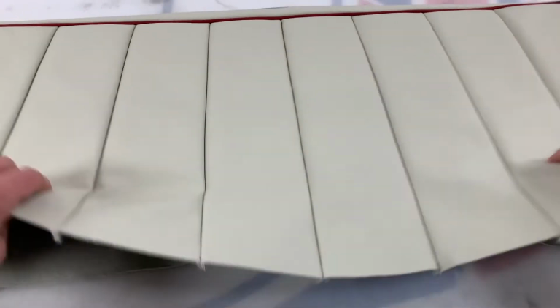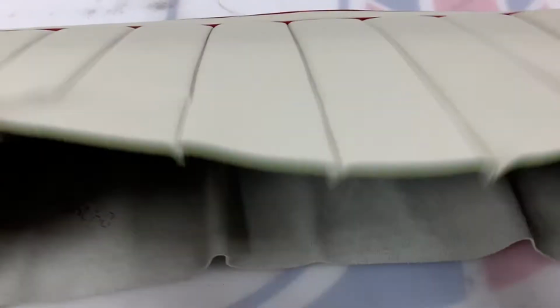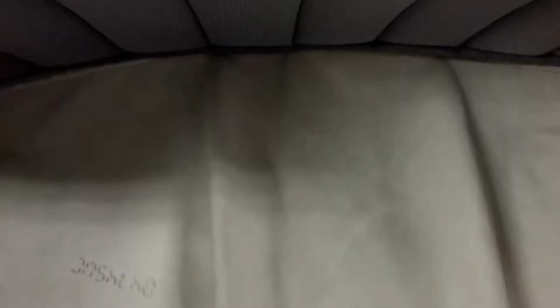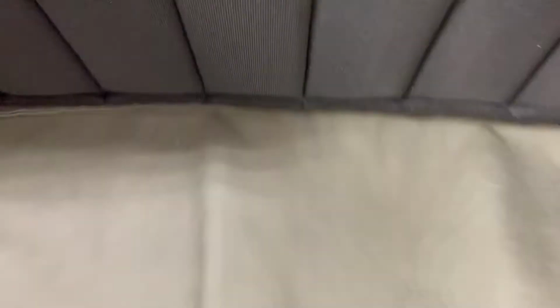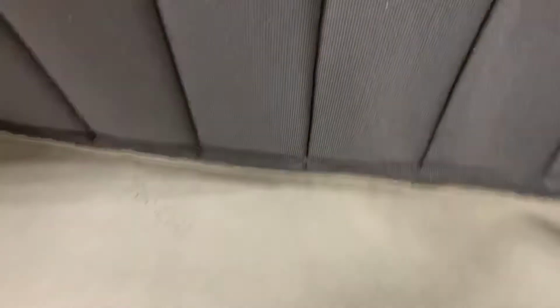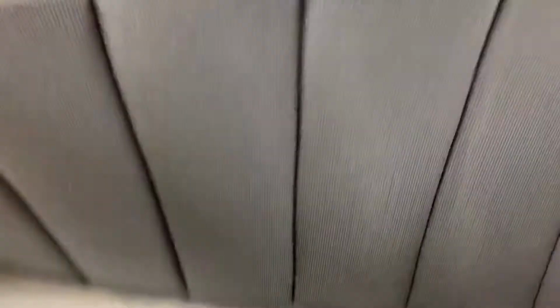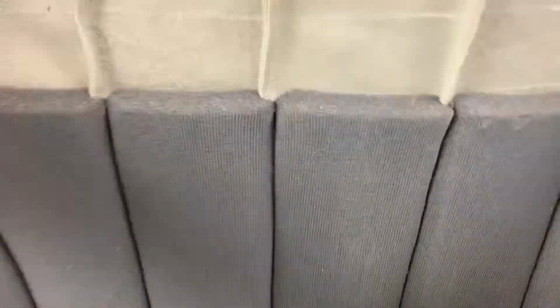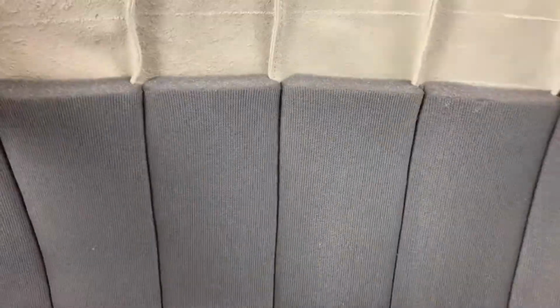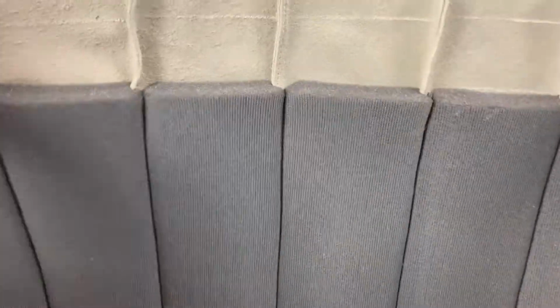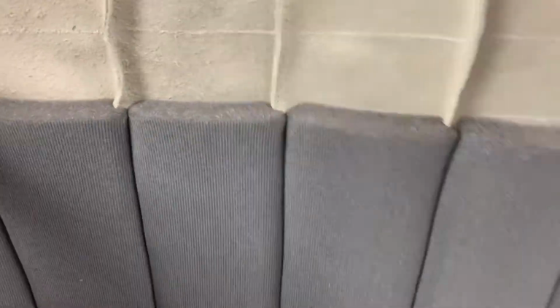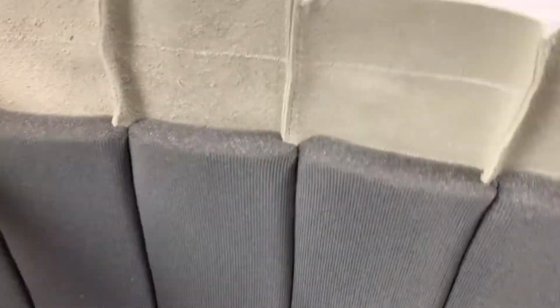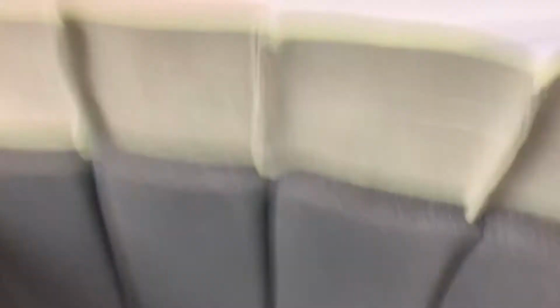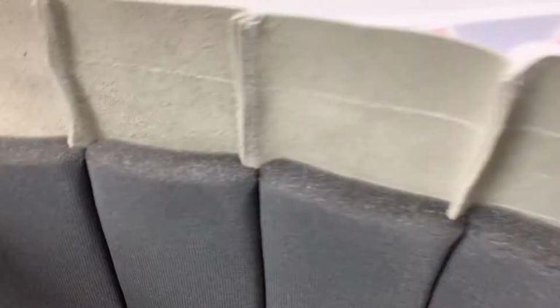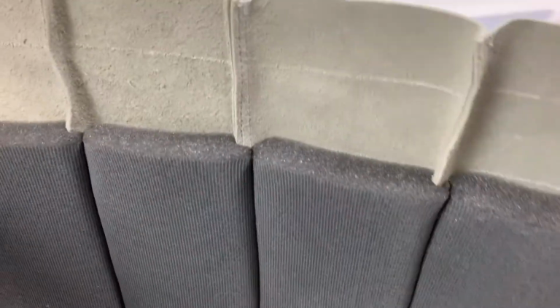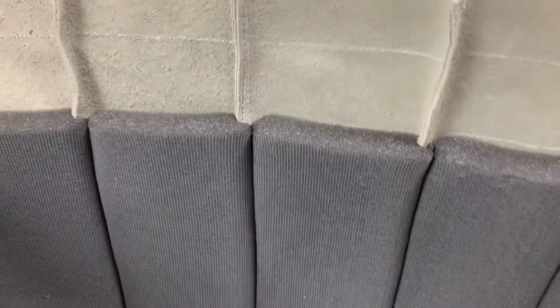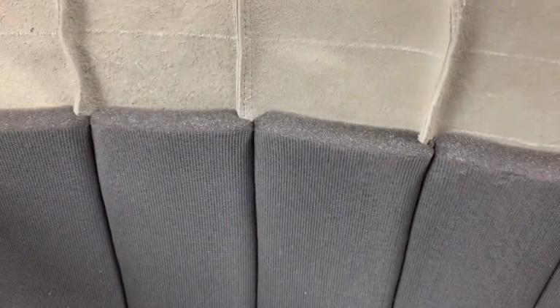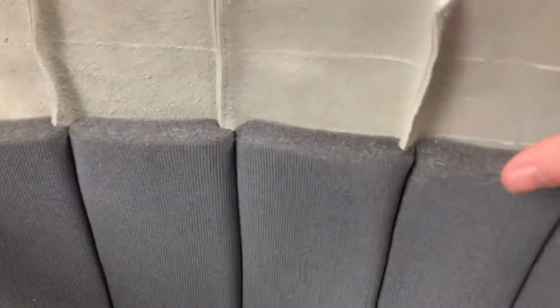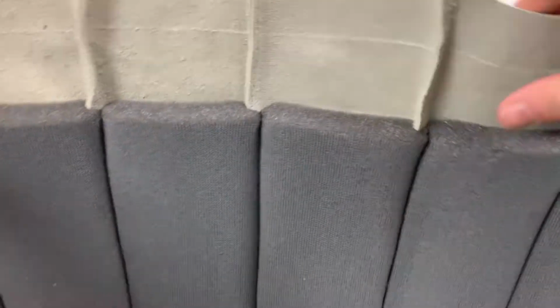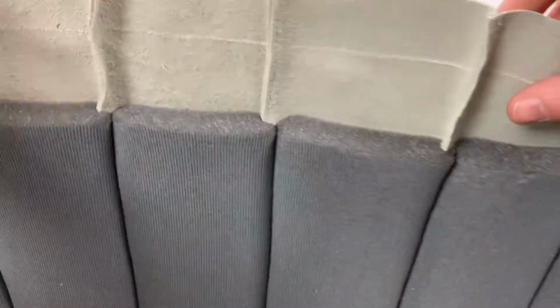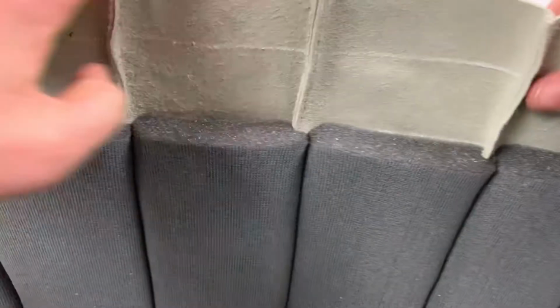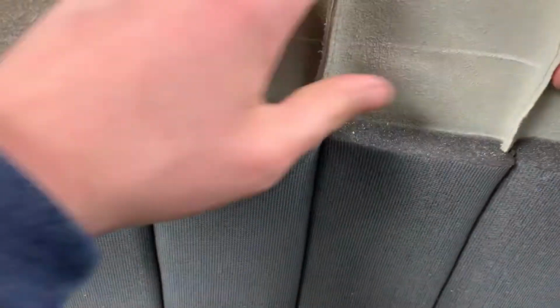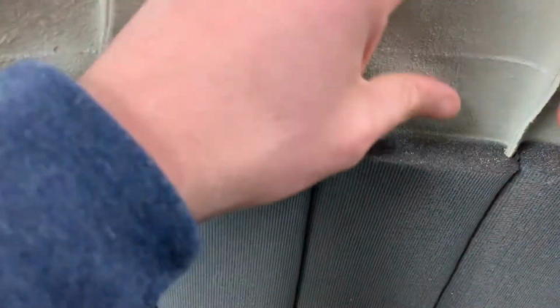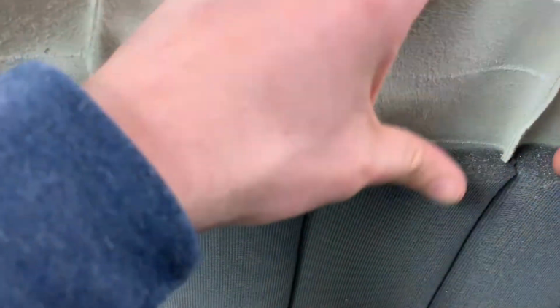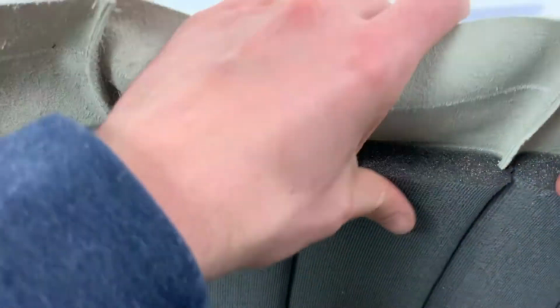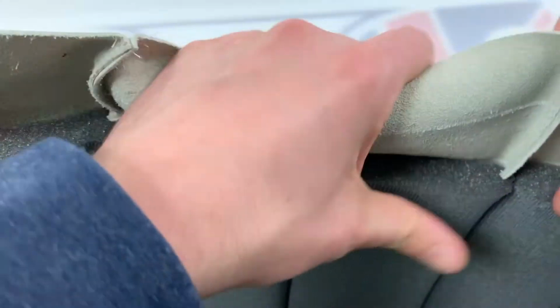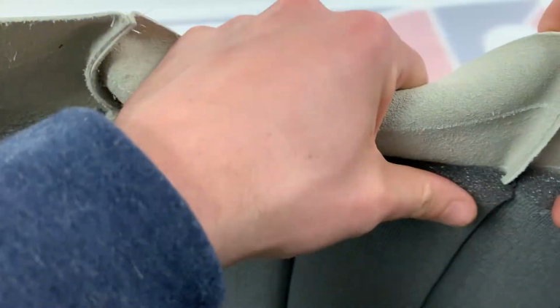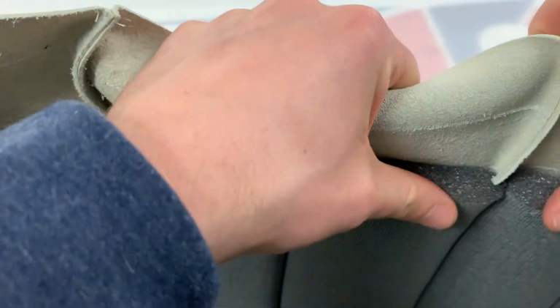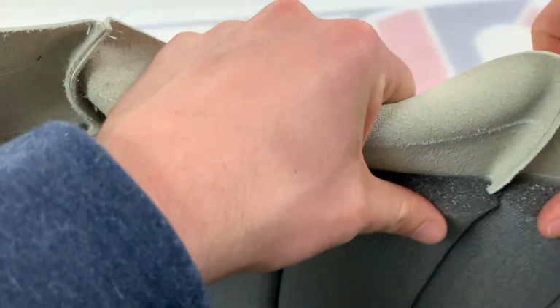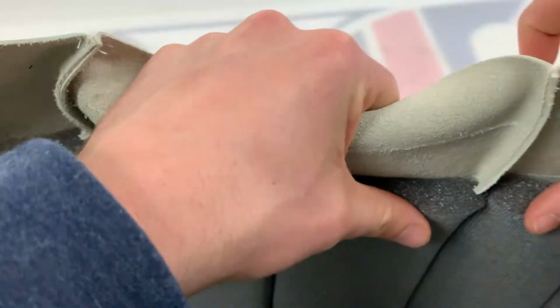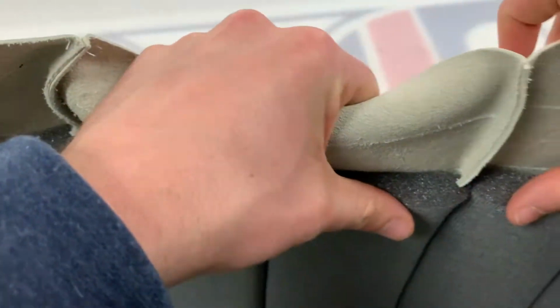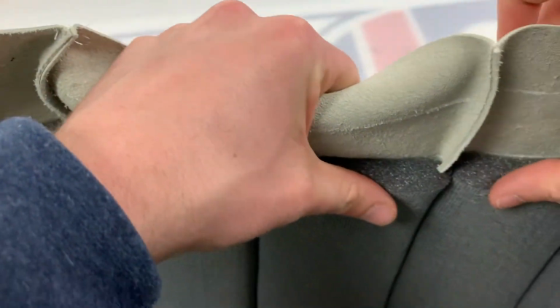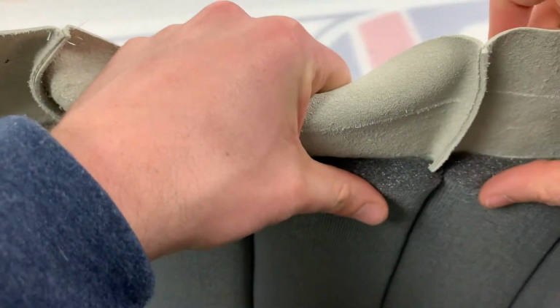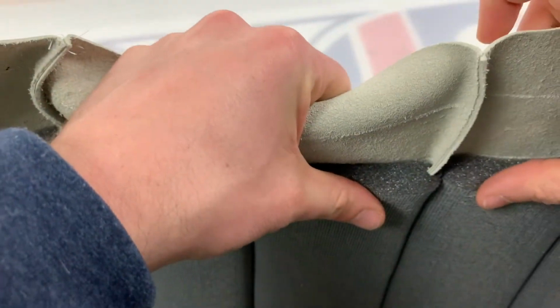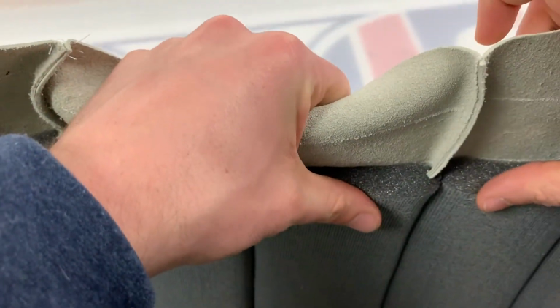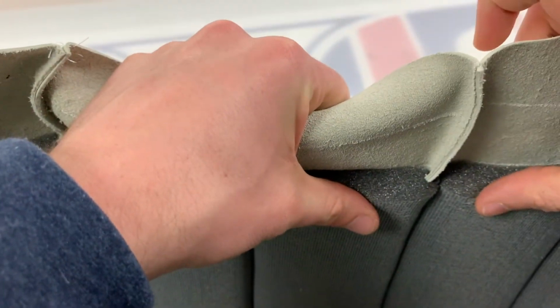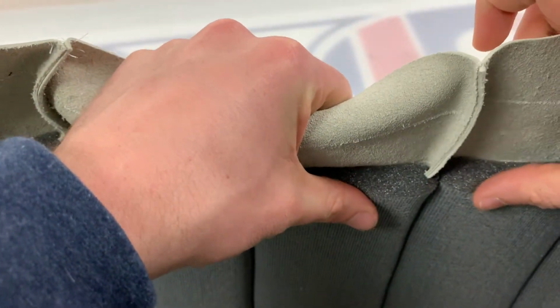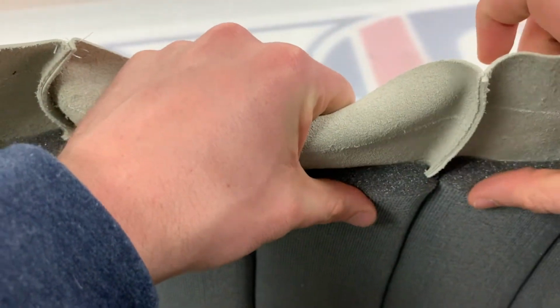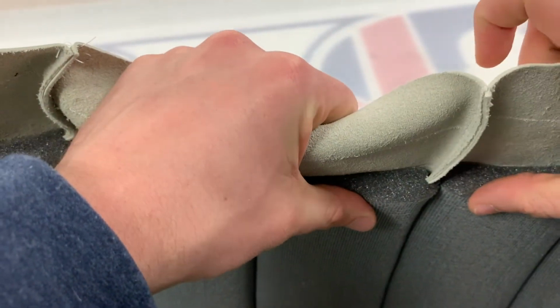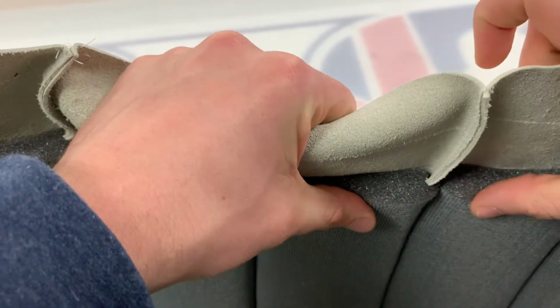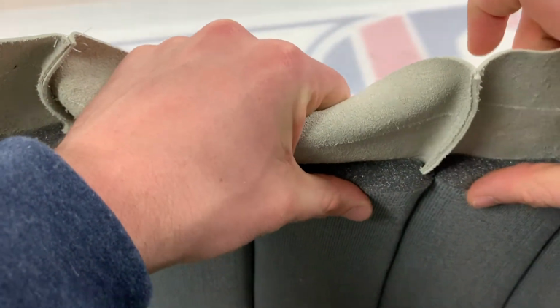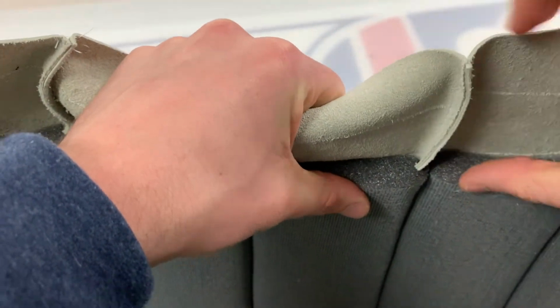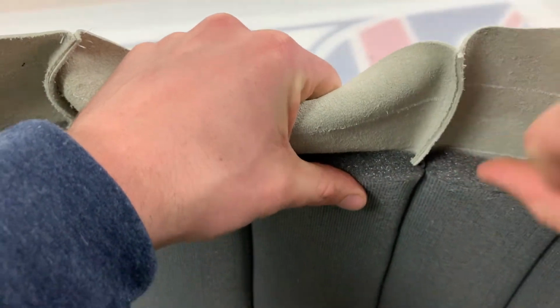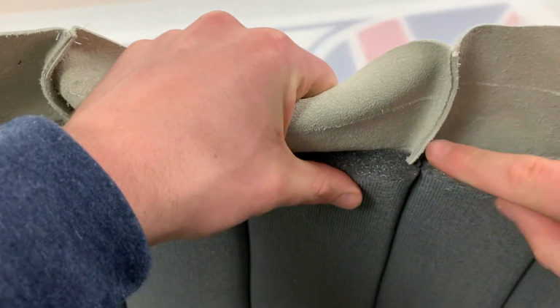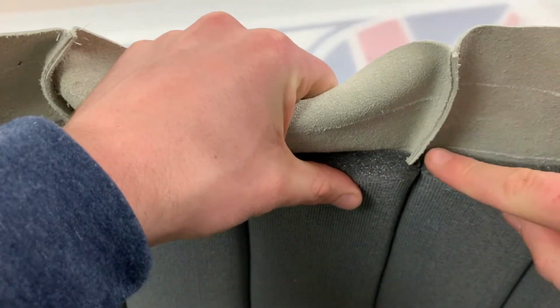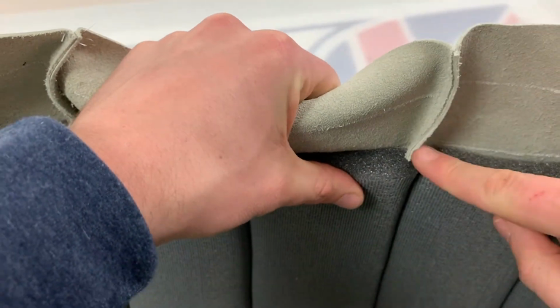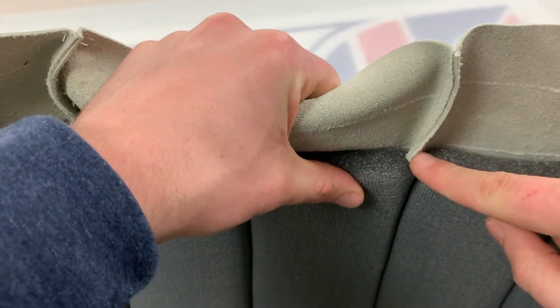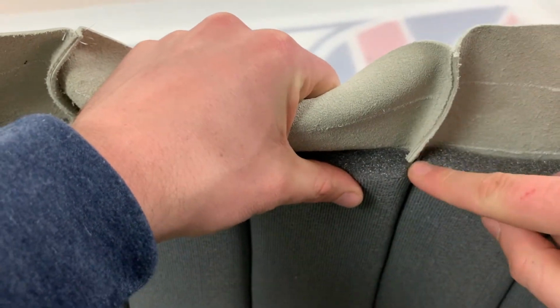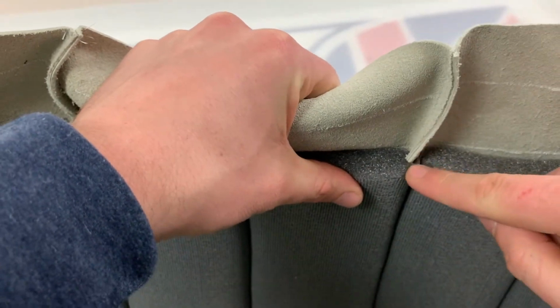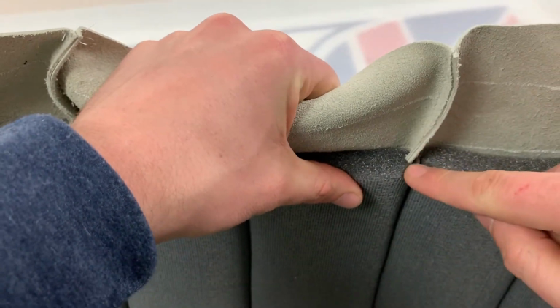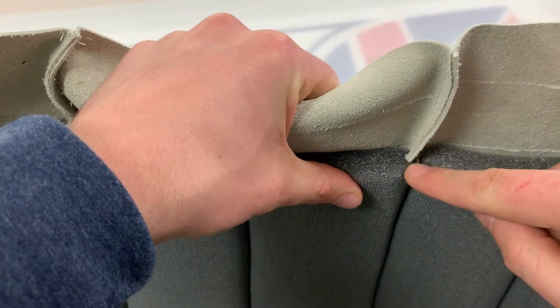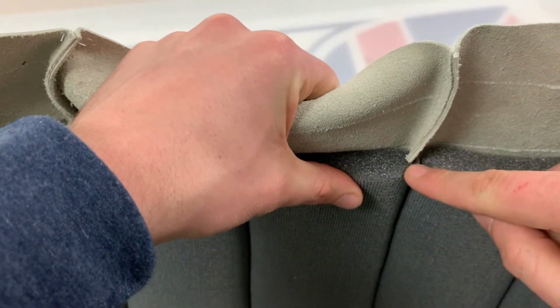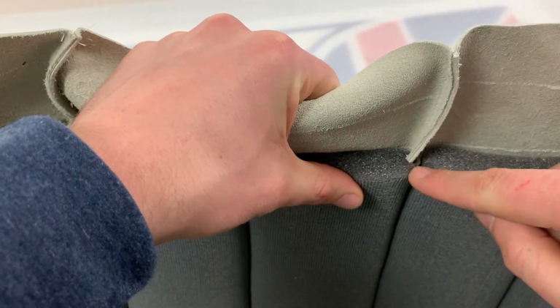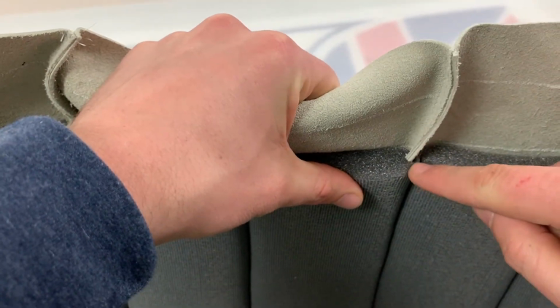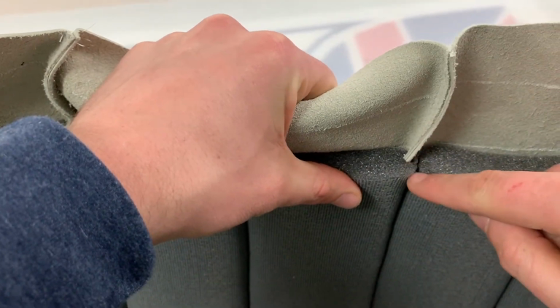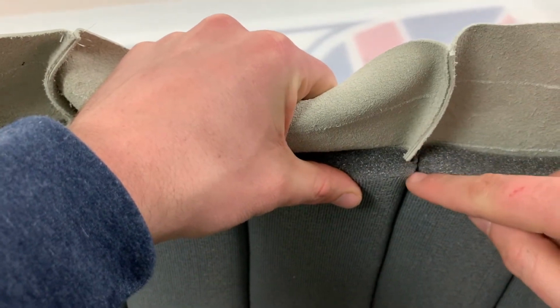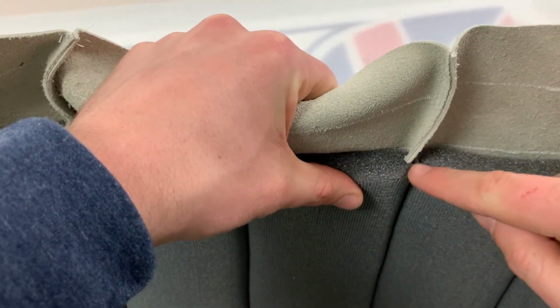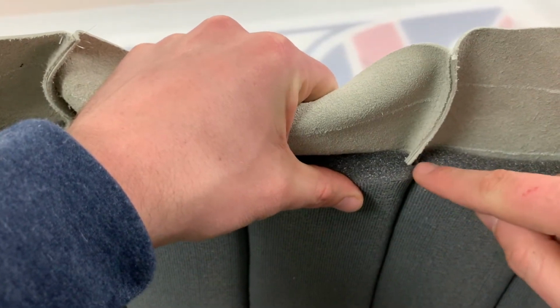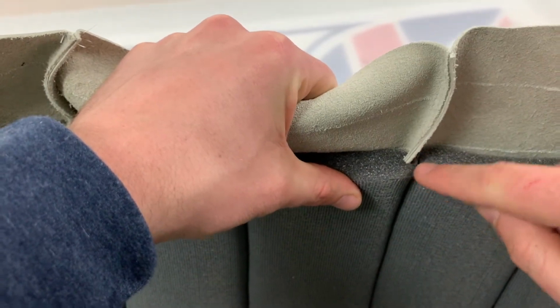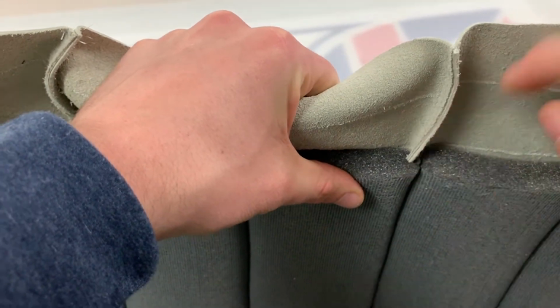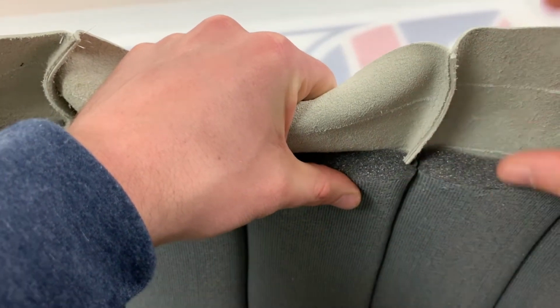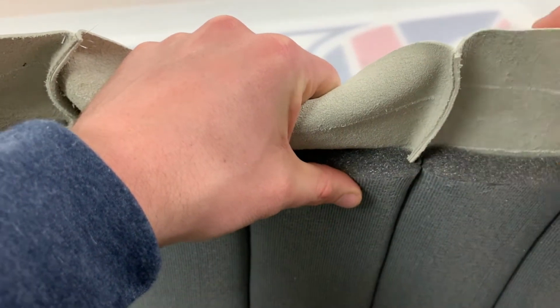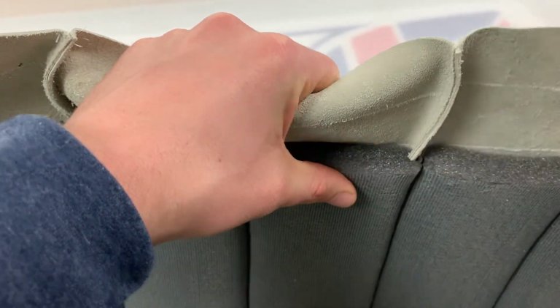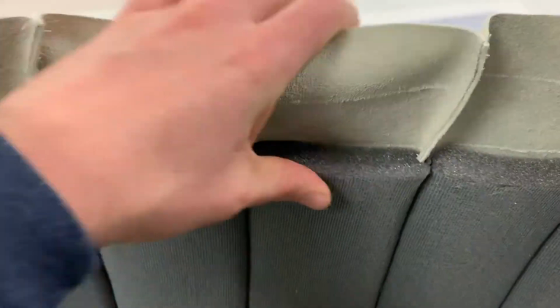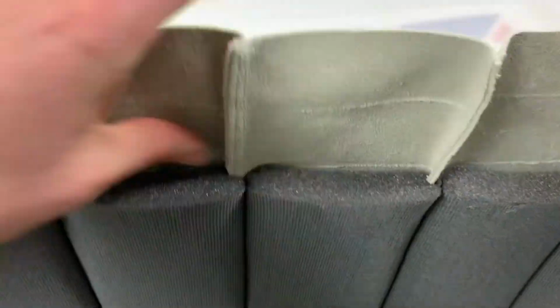They are pleated — genuine tuck and roll pleats, as you can see, with this little turnaround here in the slit.